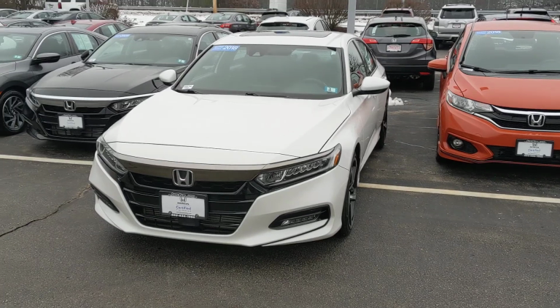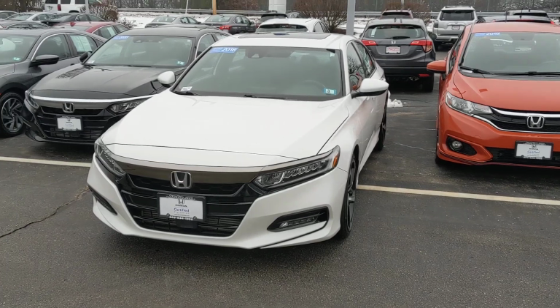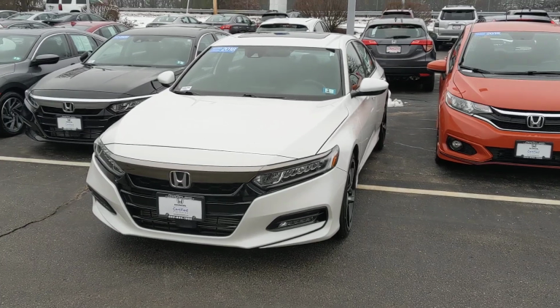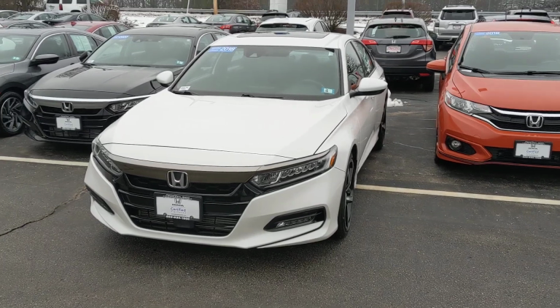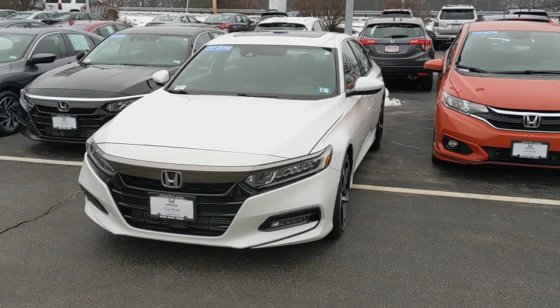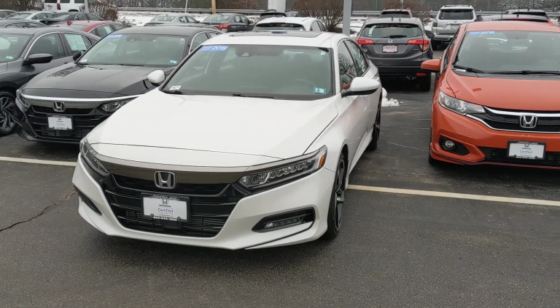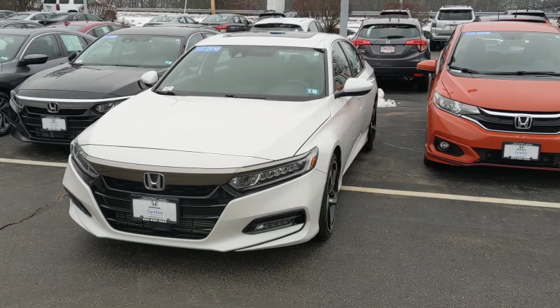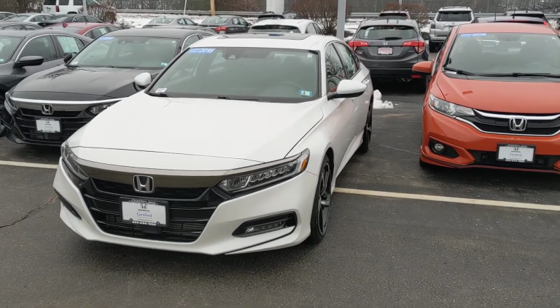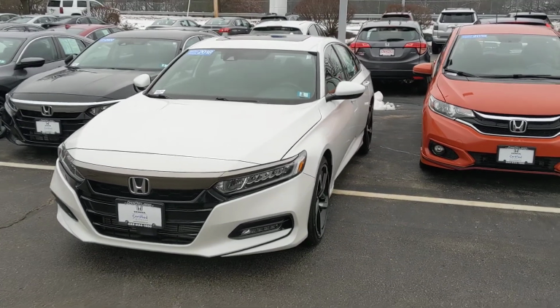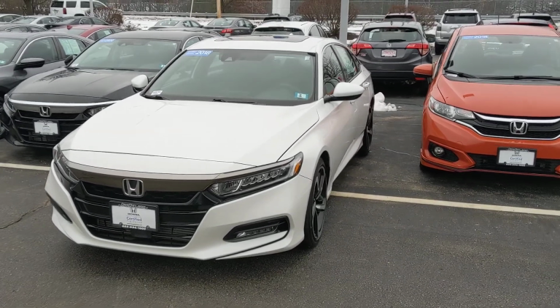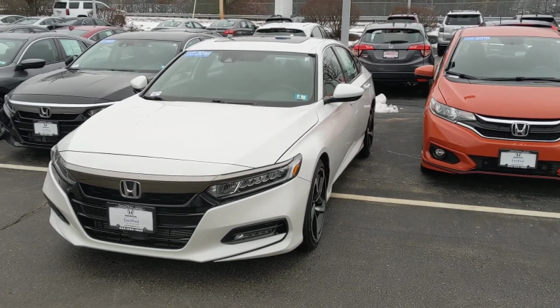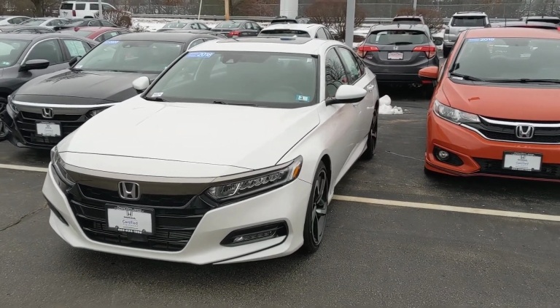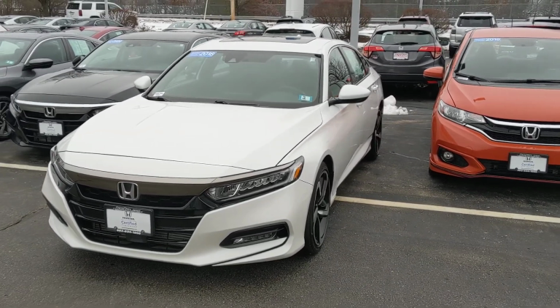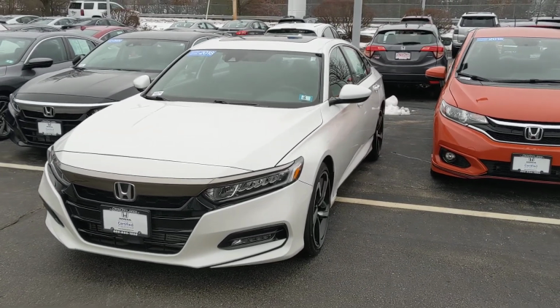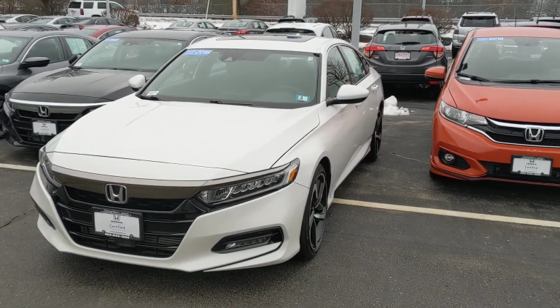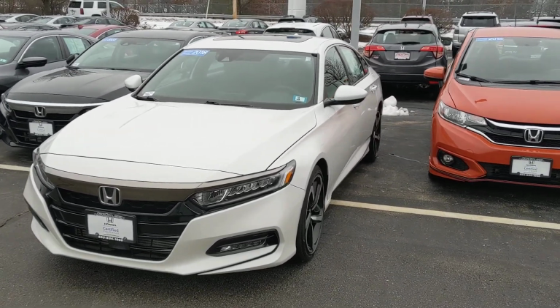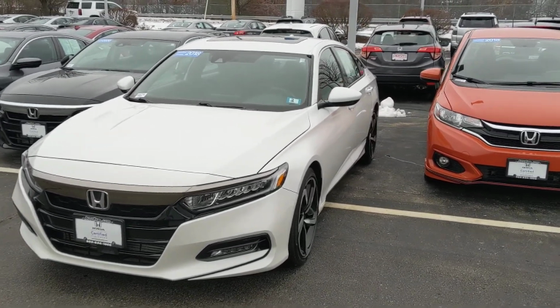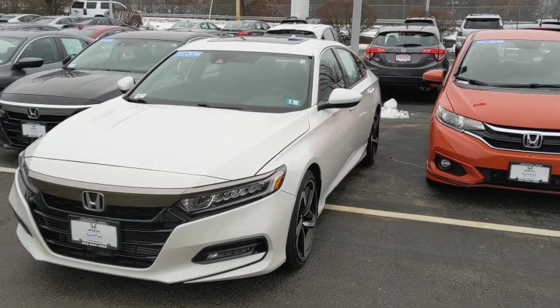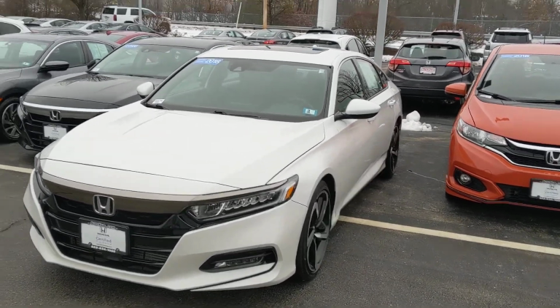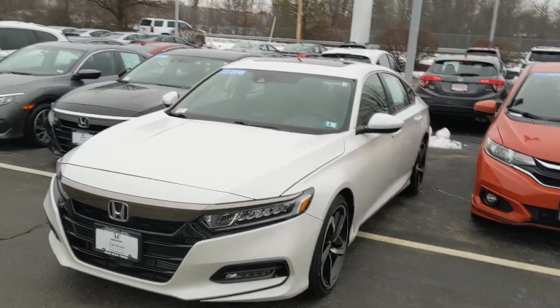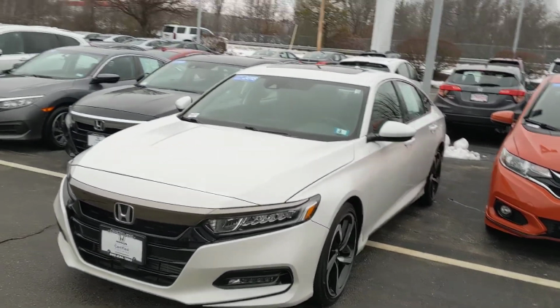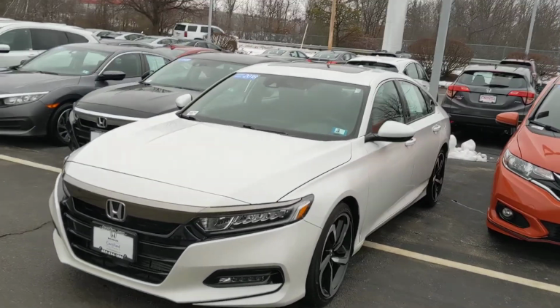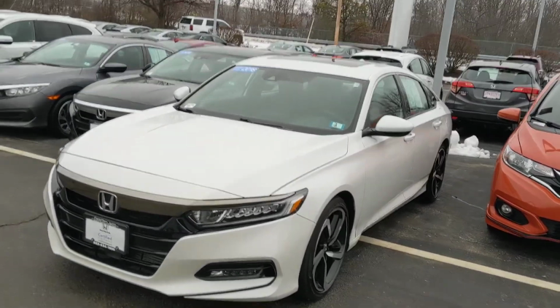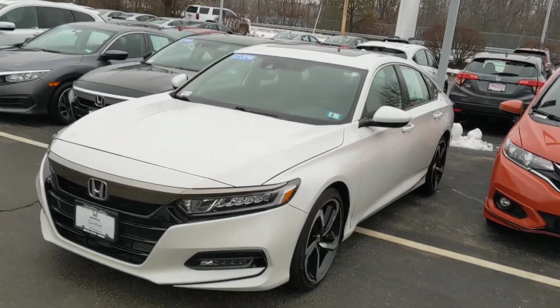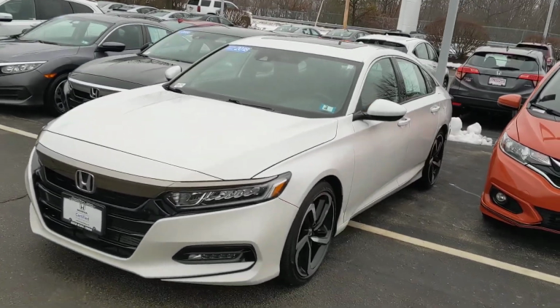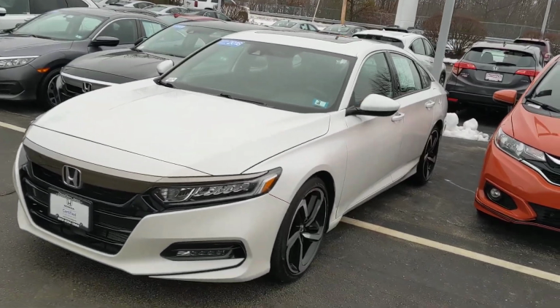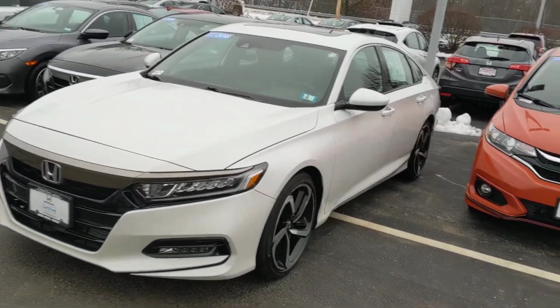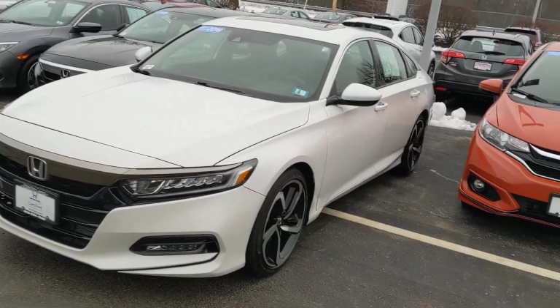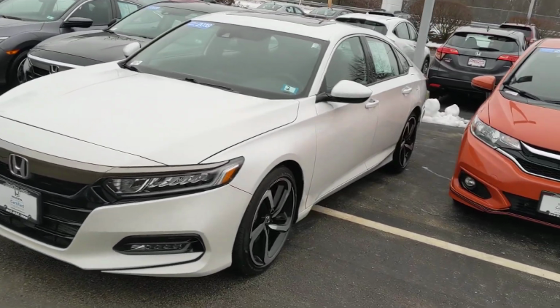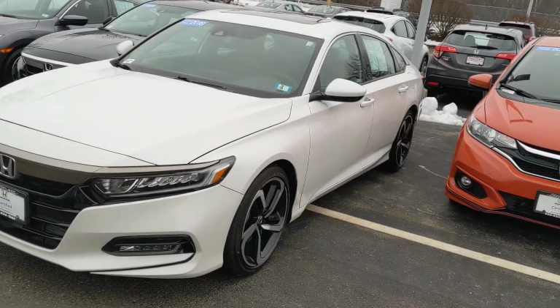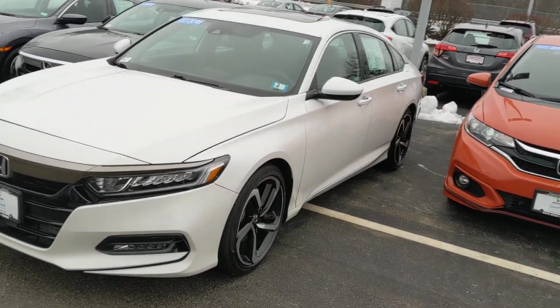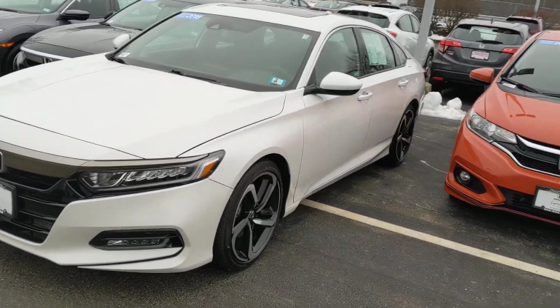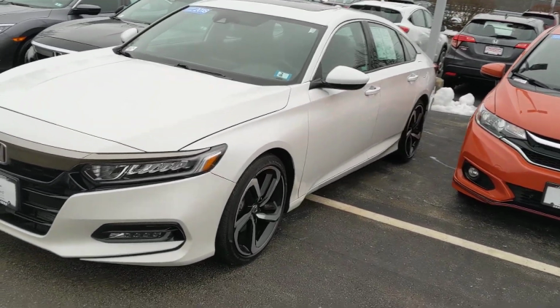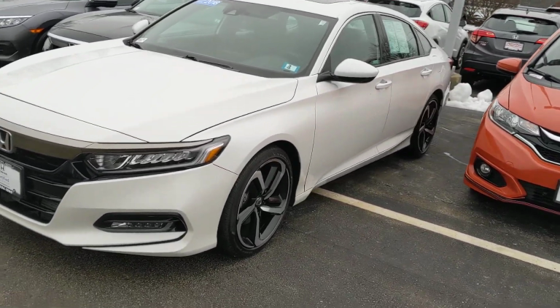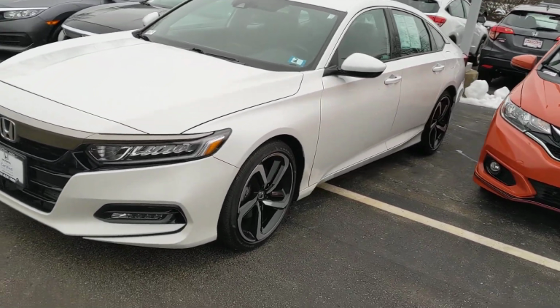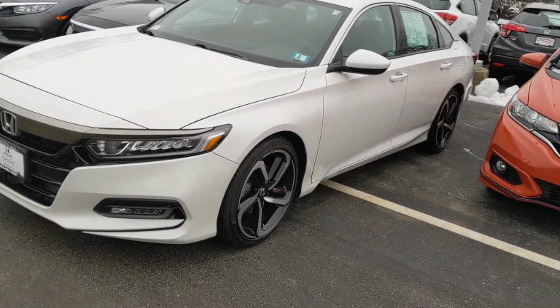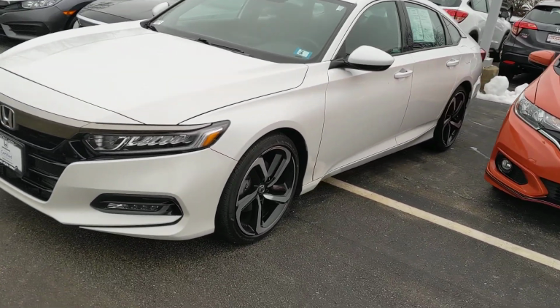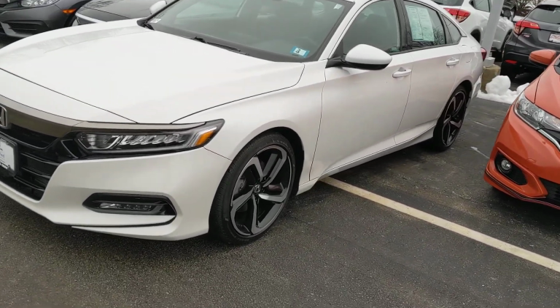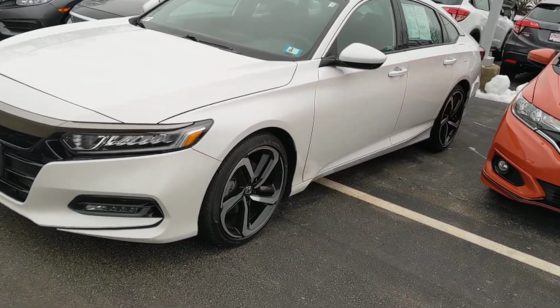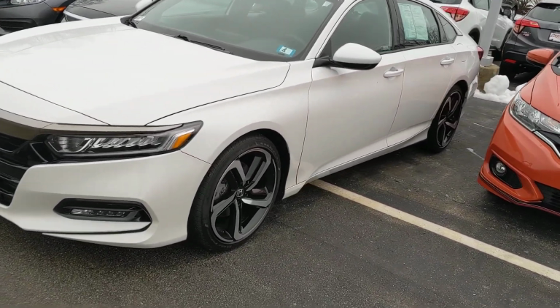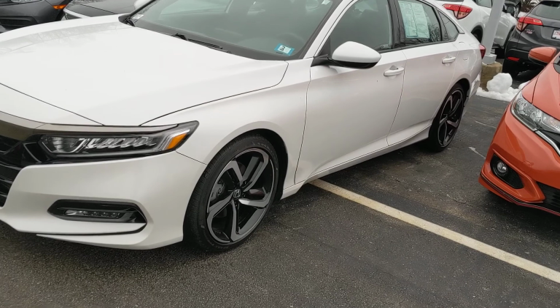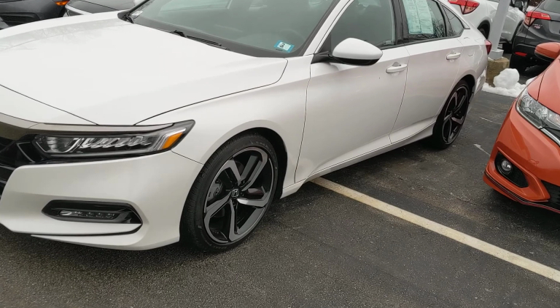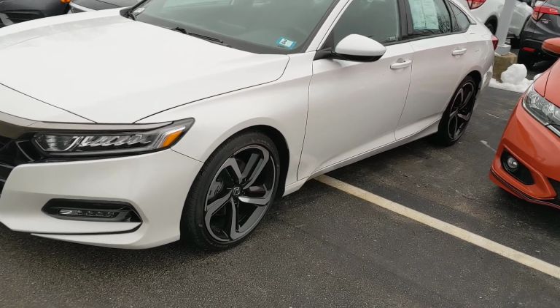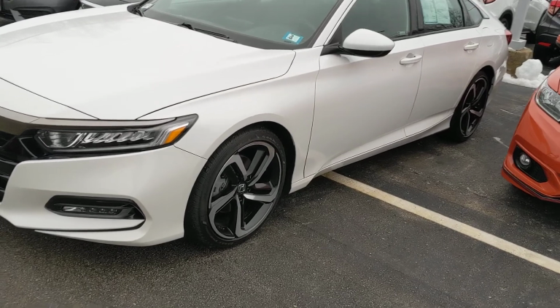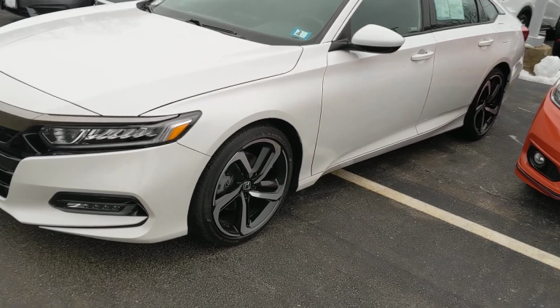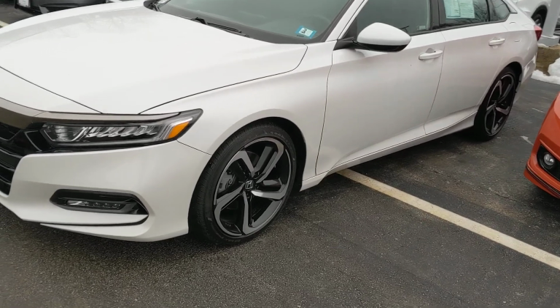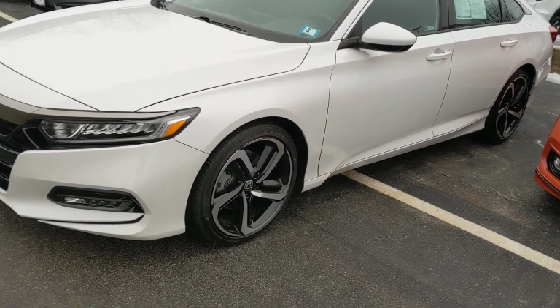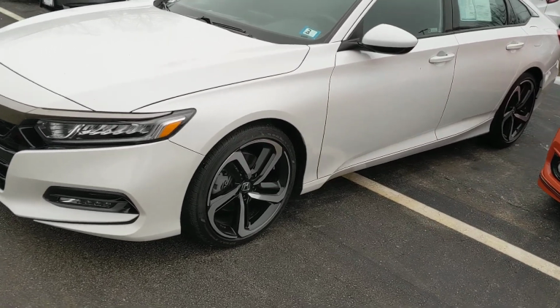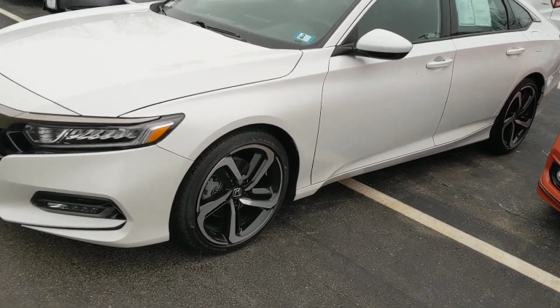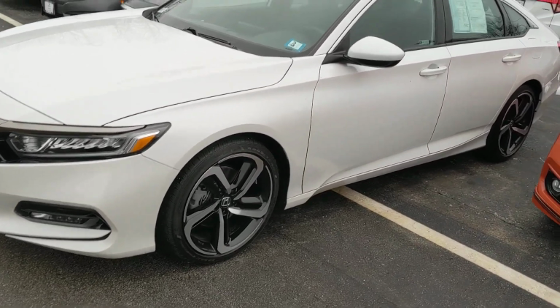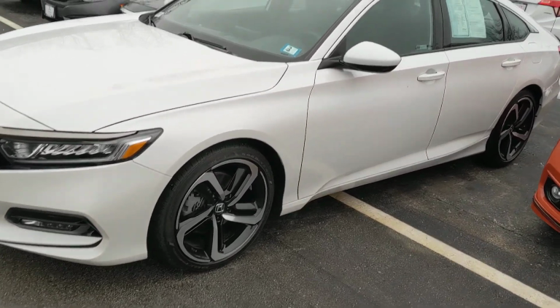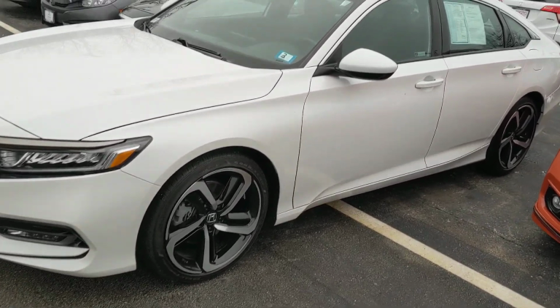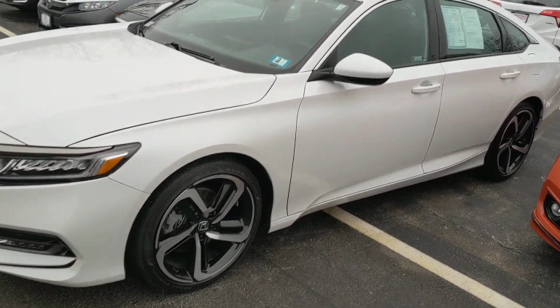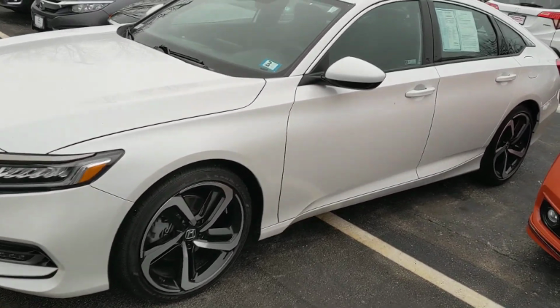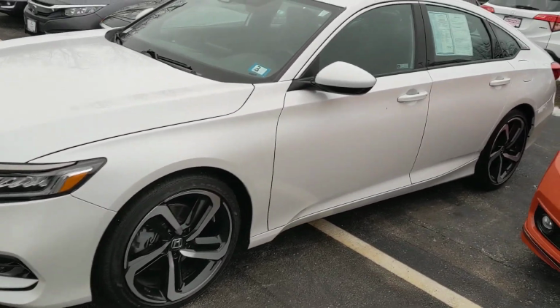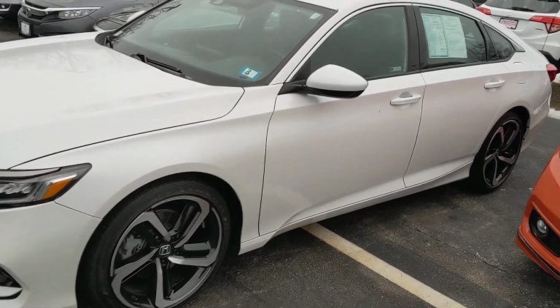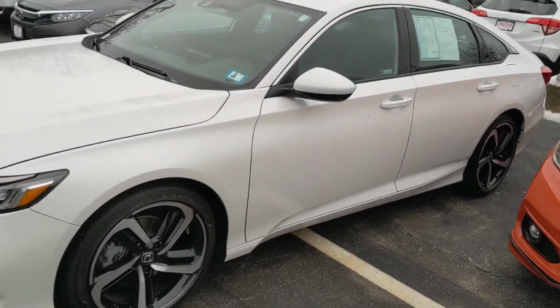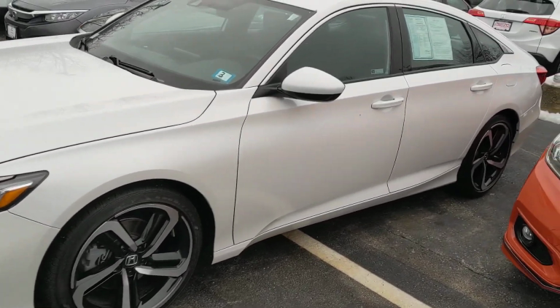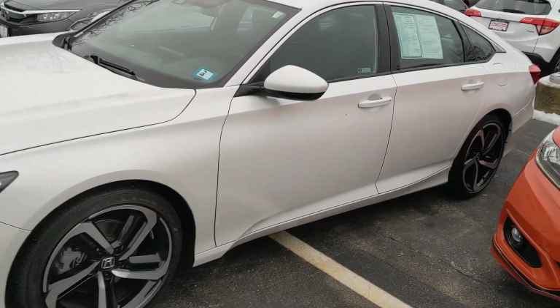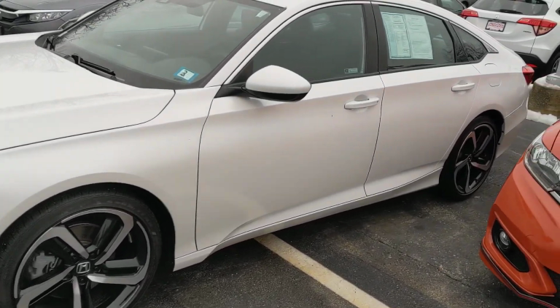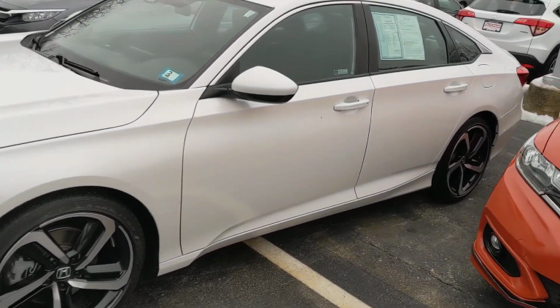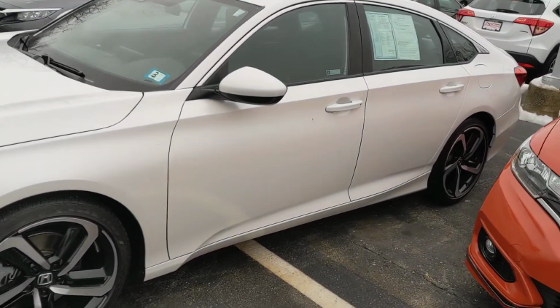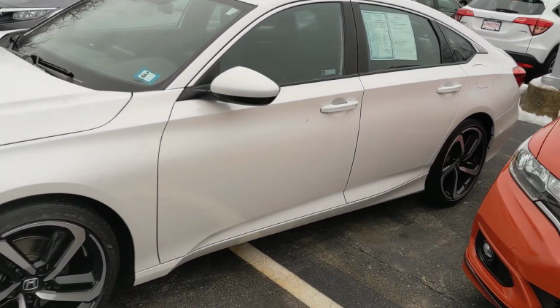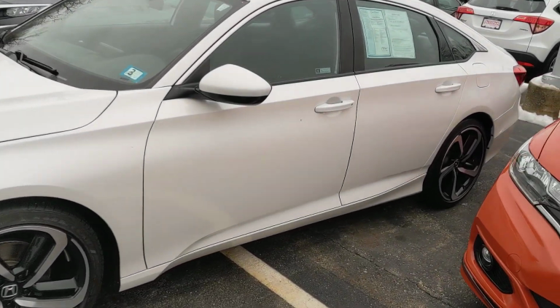Hey Brianna, how's it going? This is Tom over at AutoFair Honda. I want to send you a quick video of this 2018 Honda Accord Sport 2.0 that you're interested in.